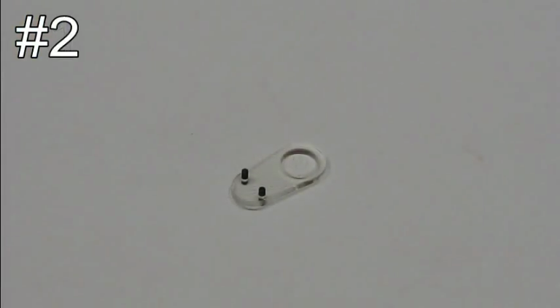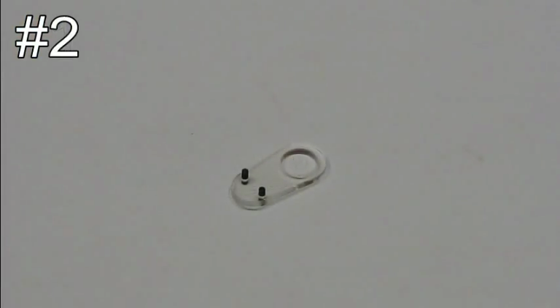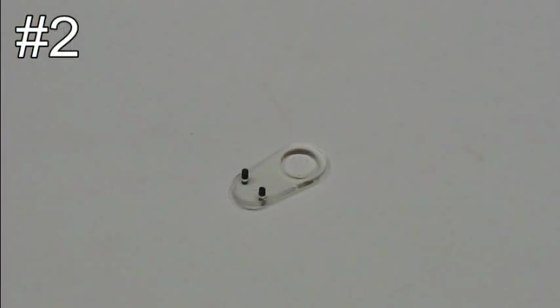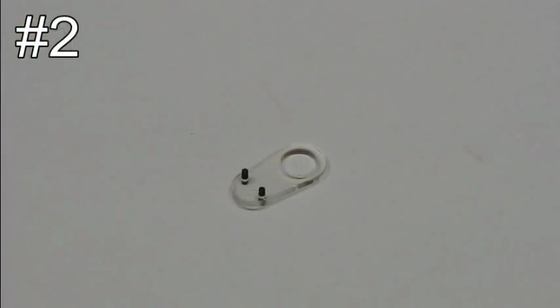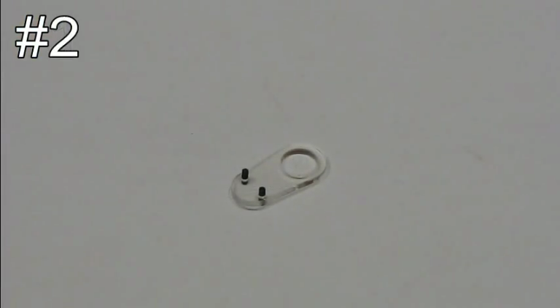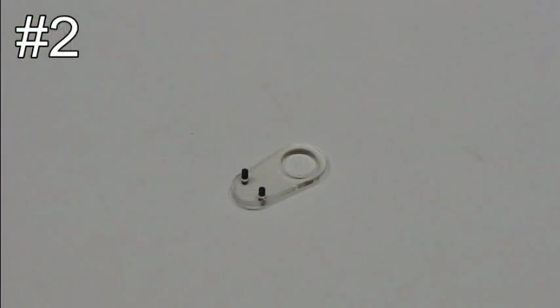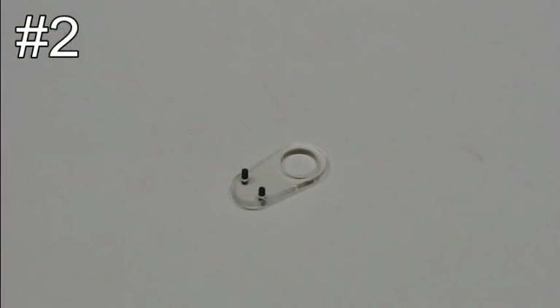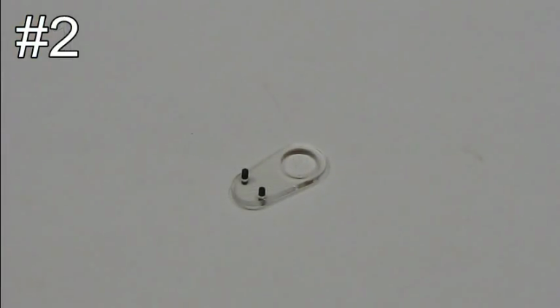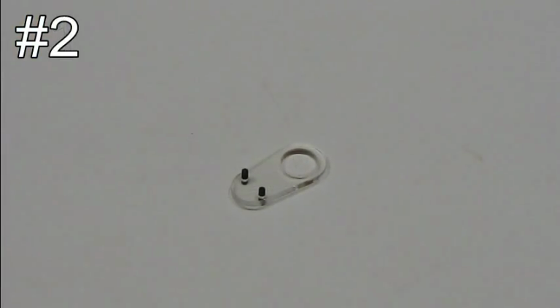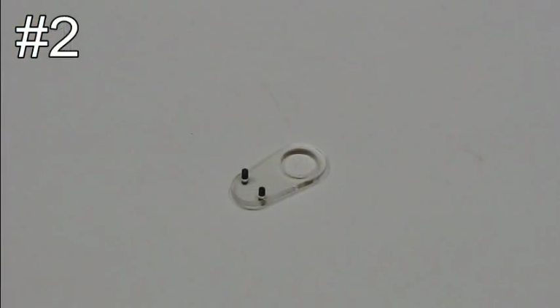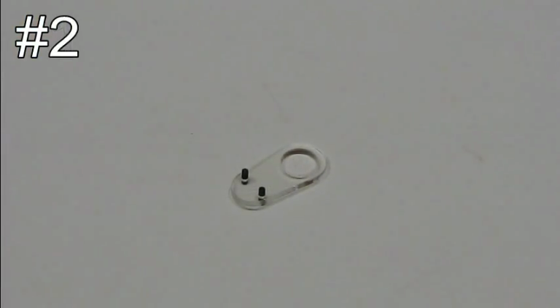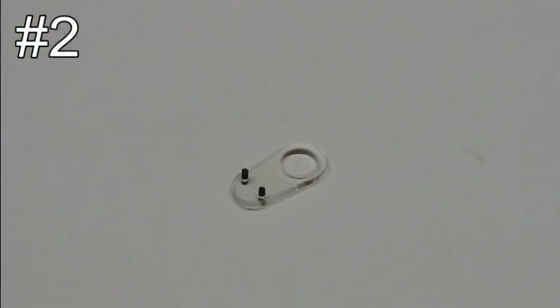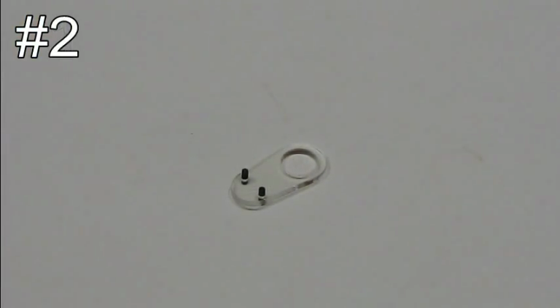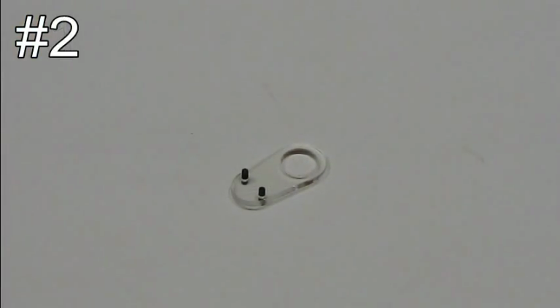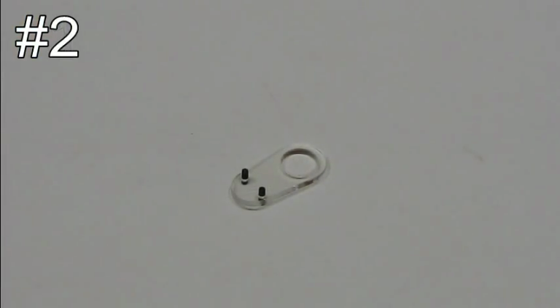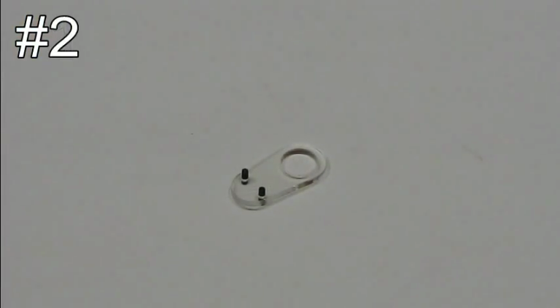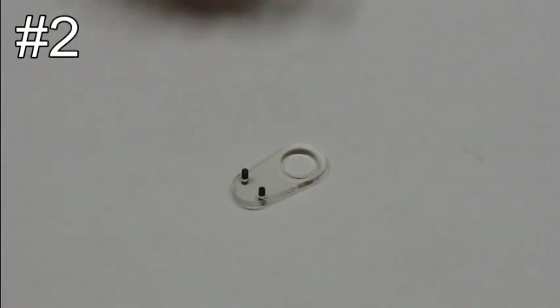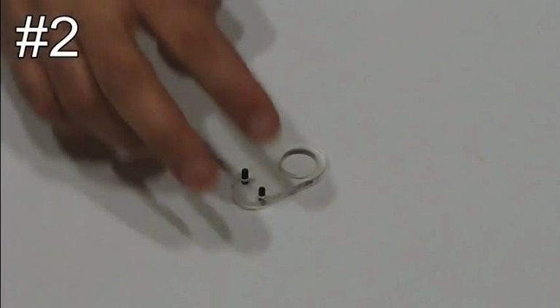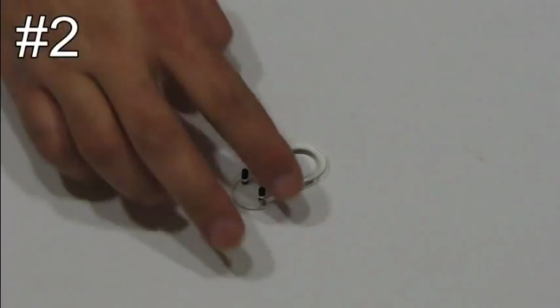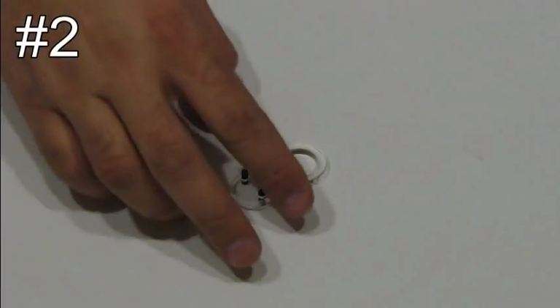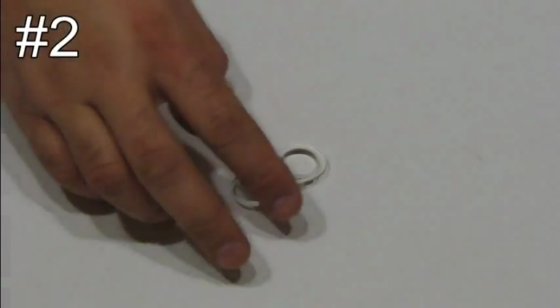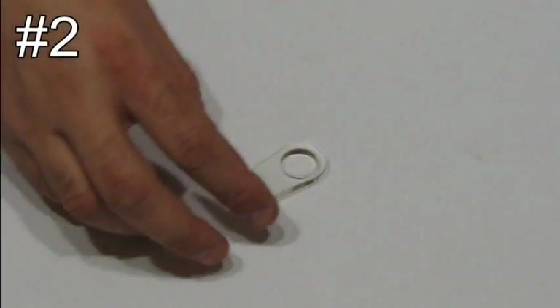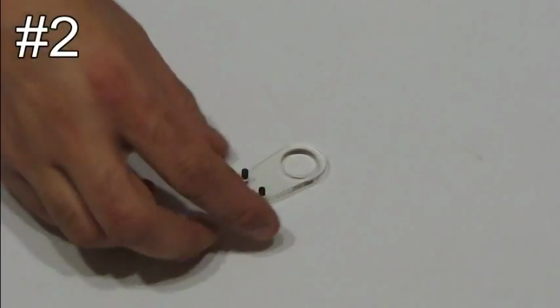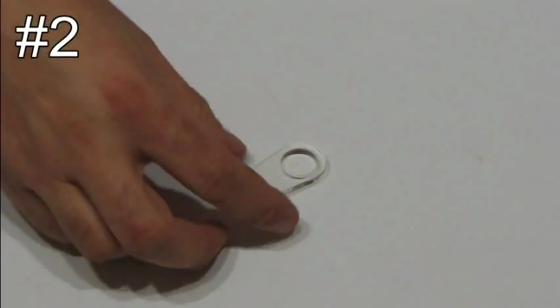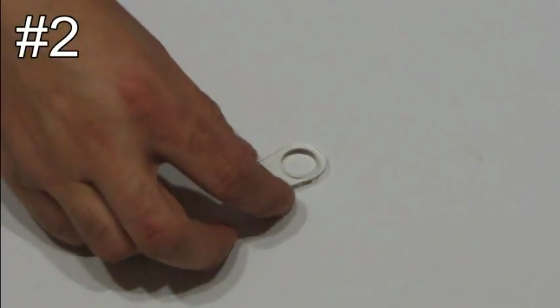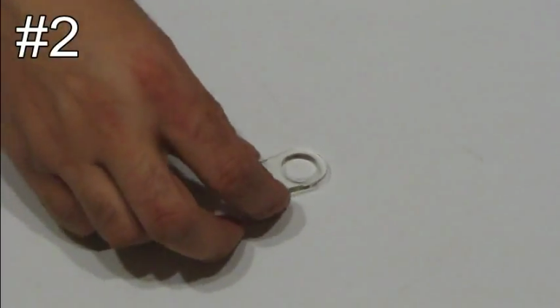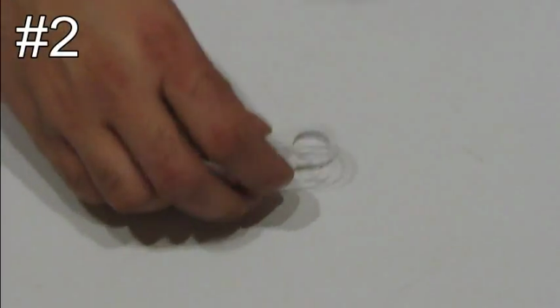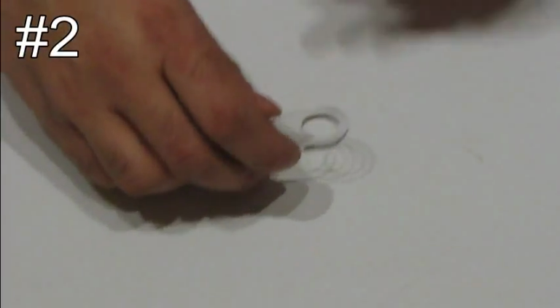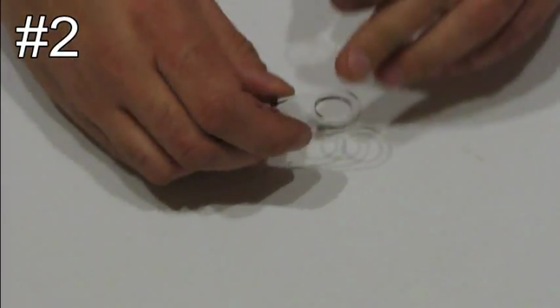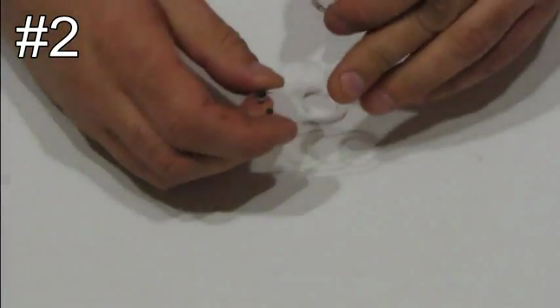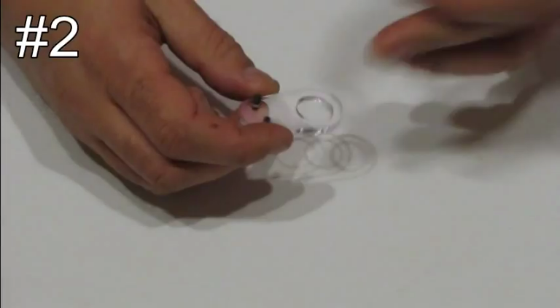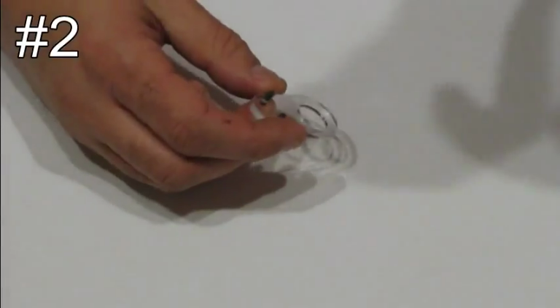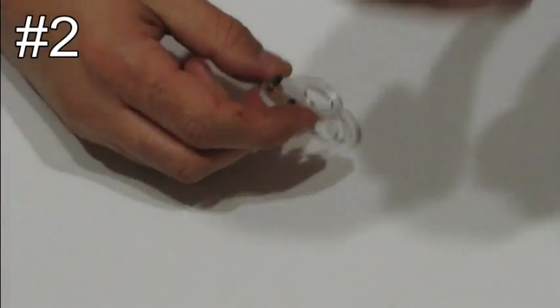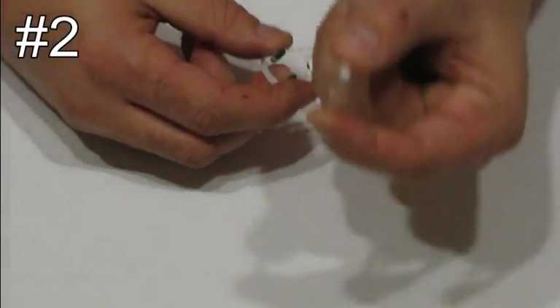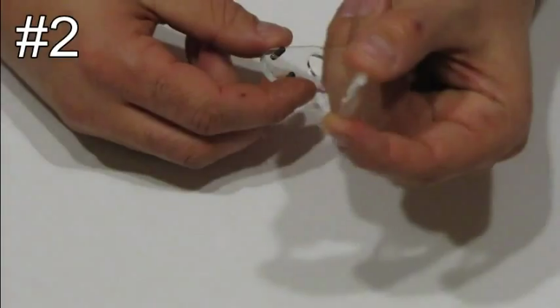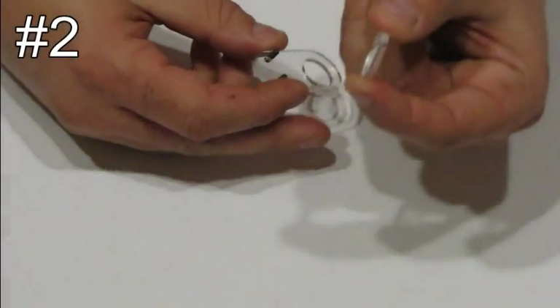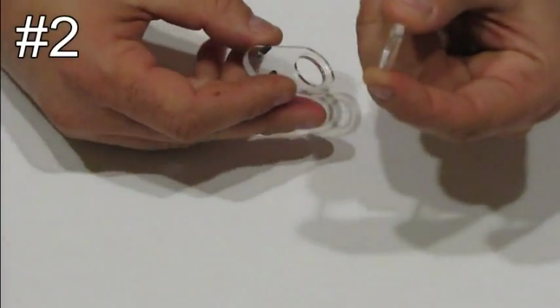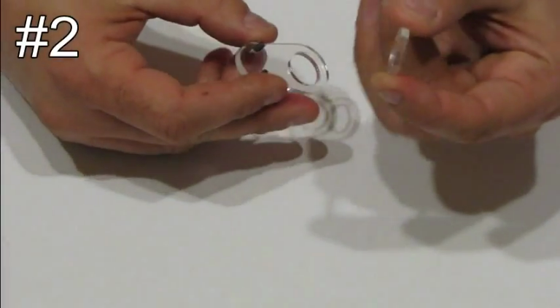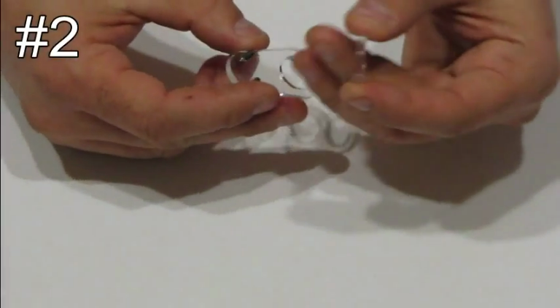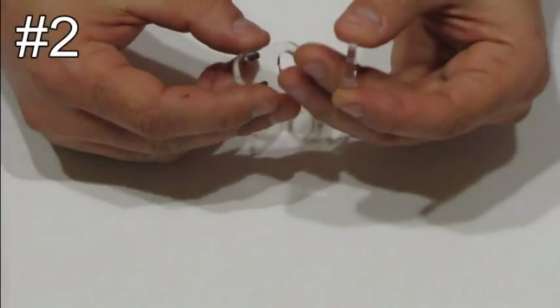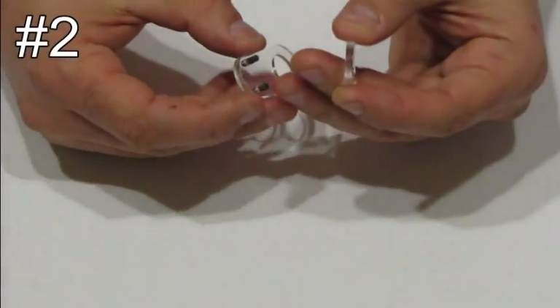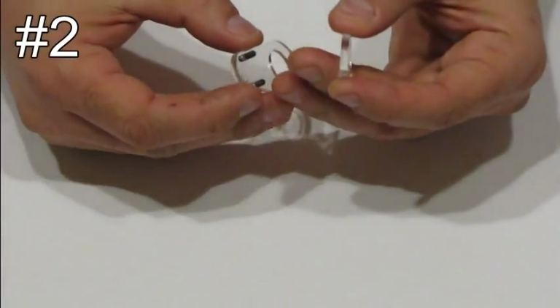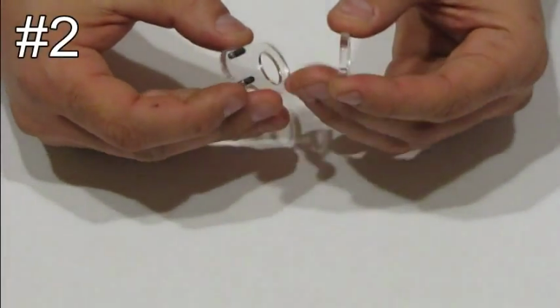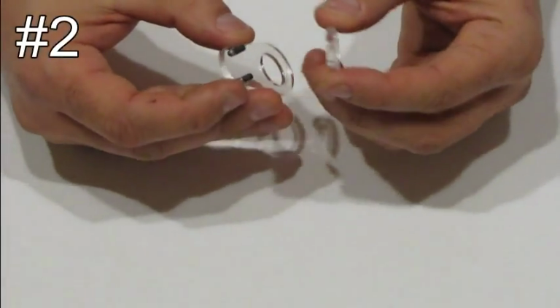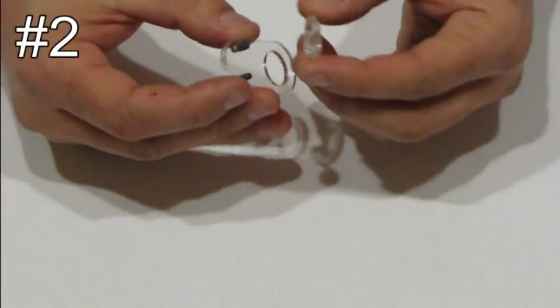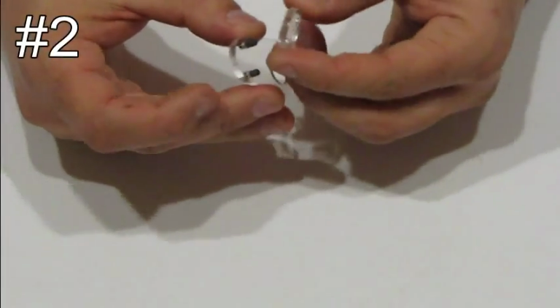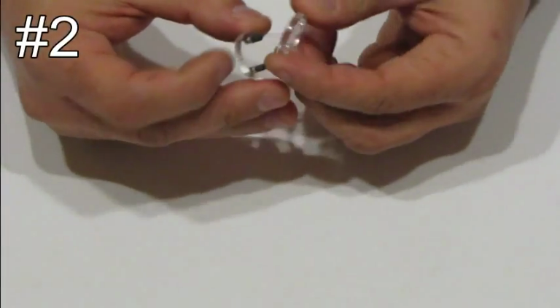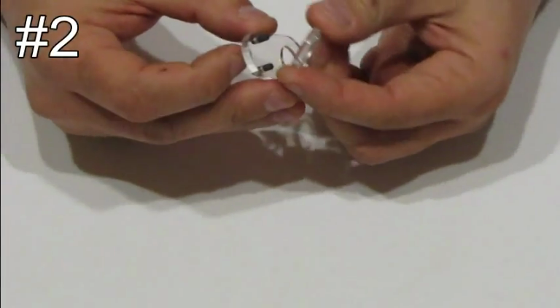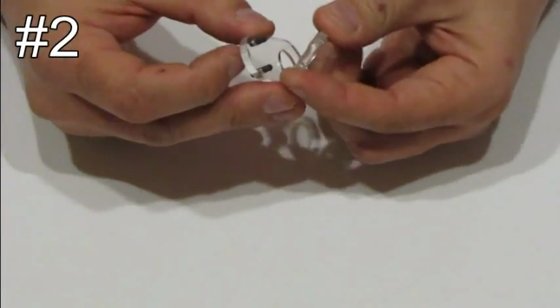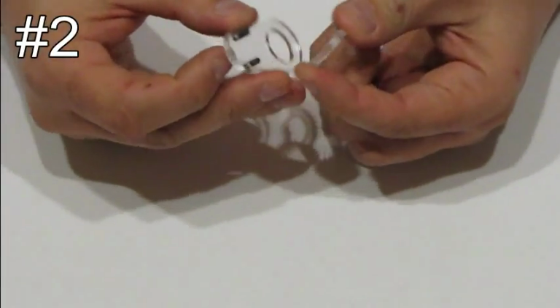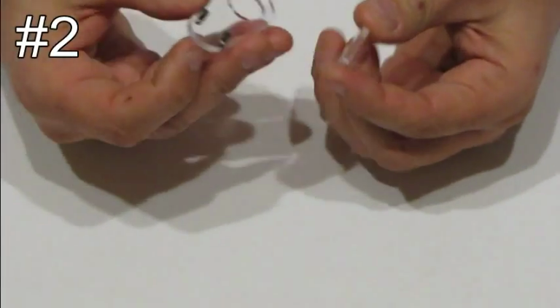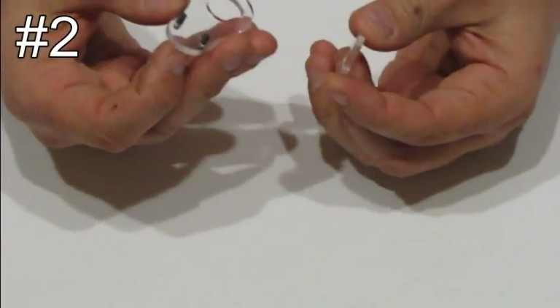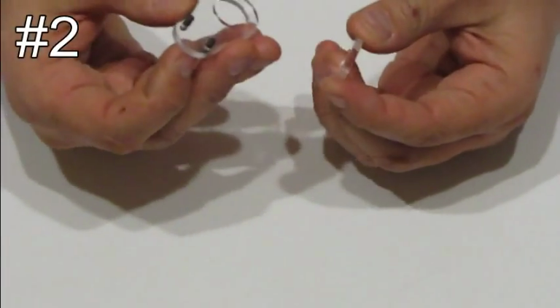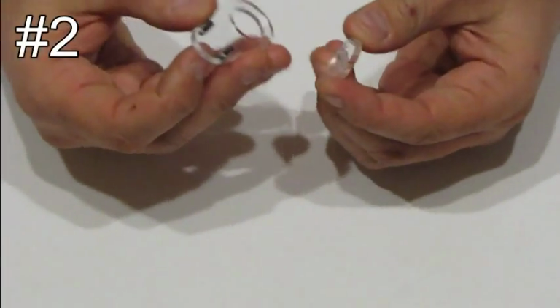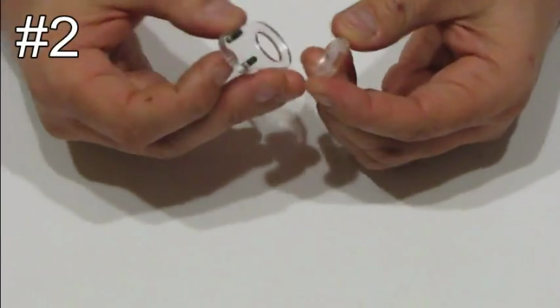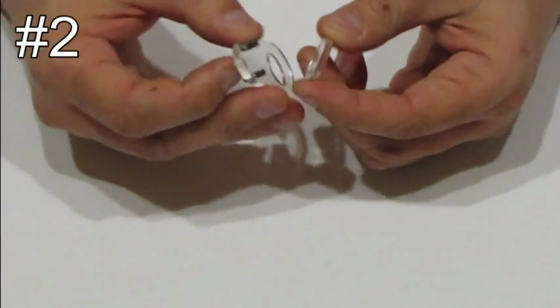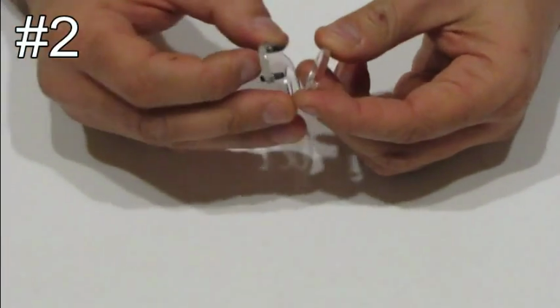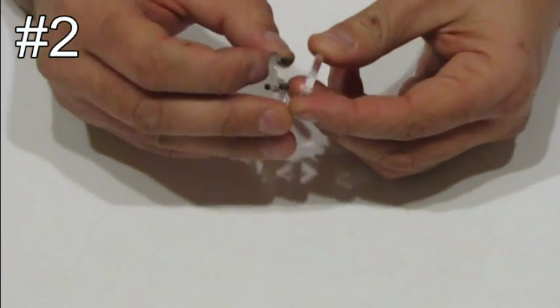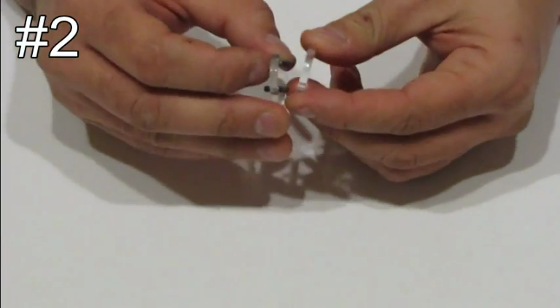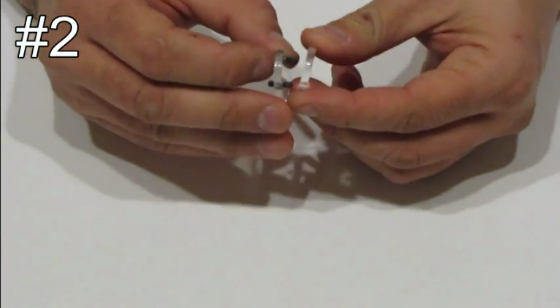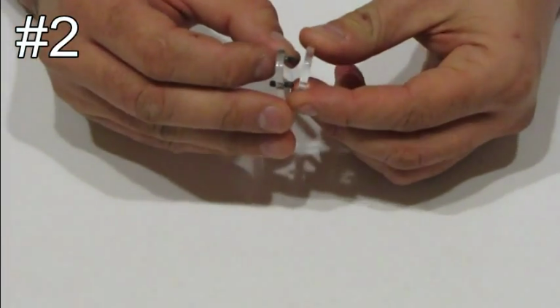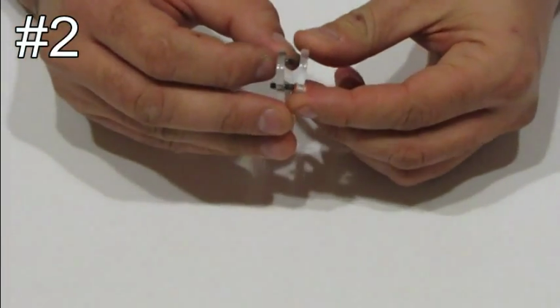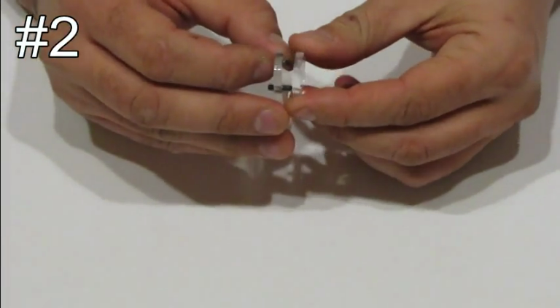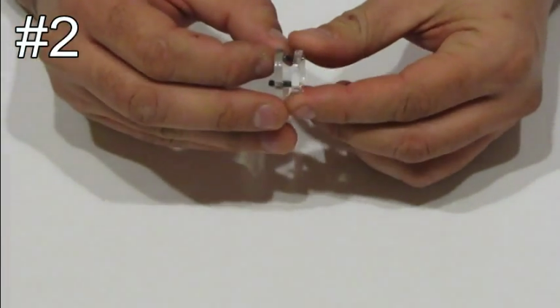Step number two. Take part number nine and mount it on the bottom side of the screws.